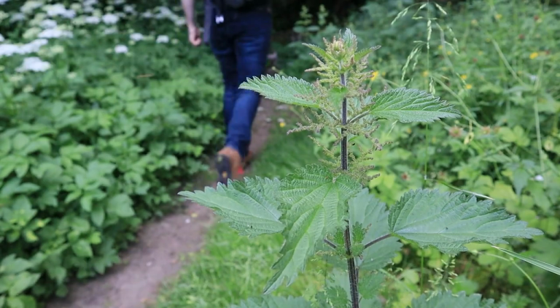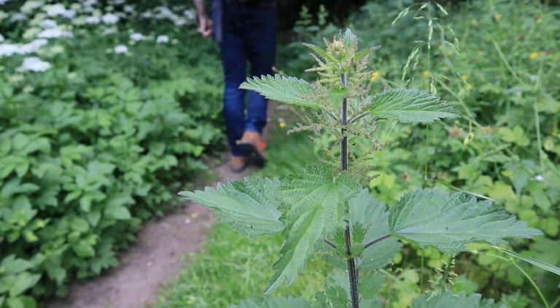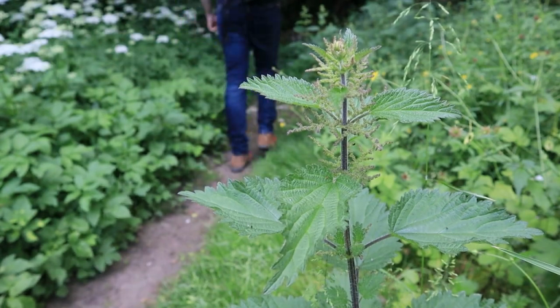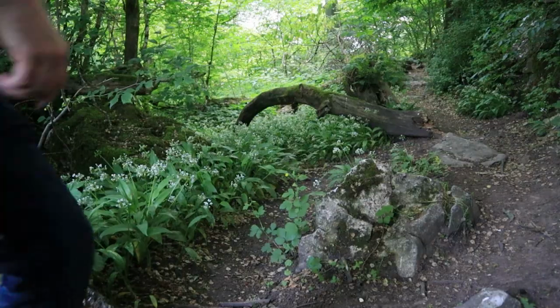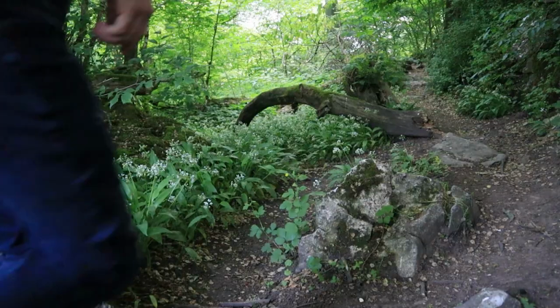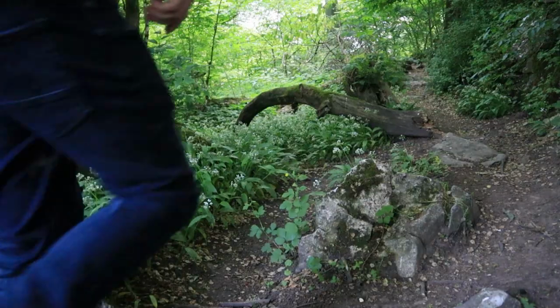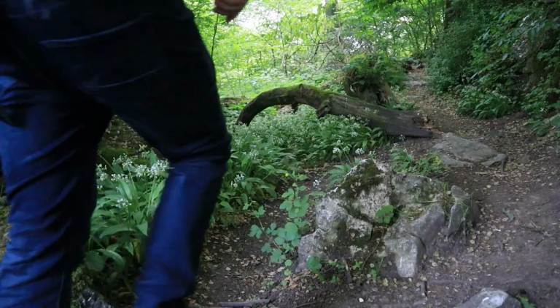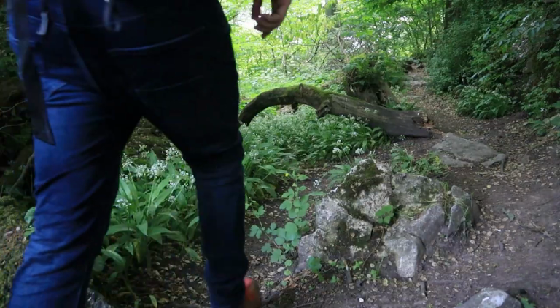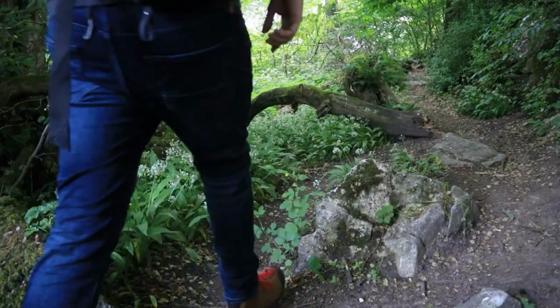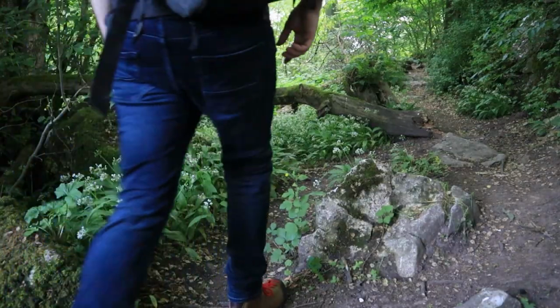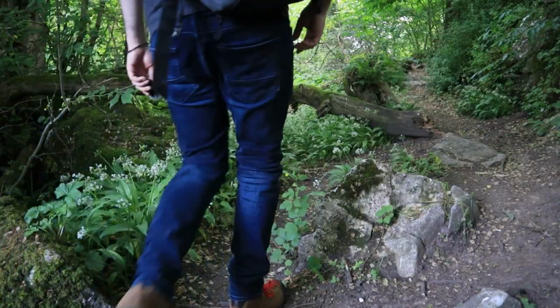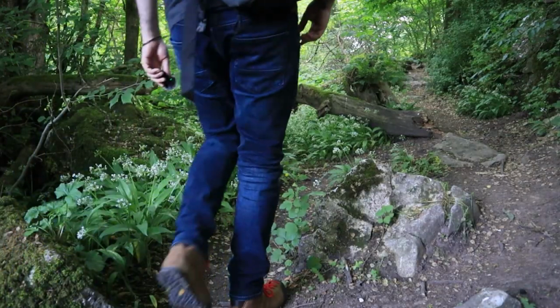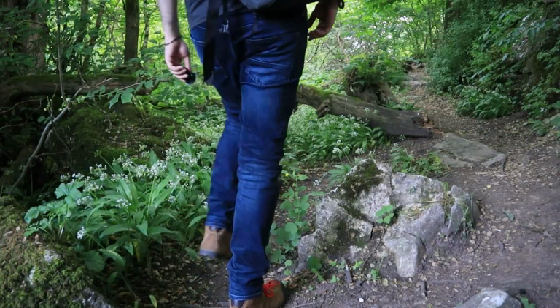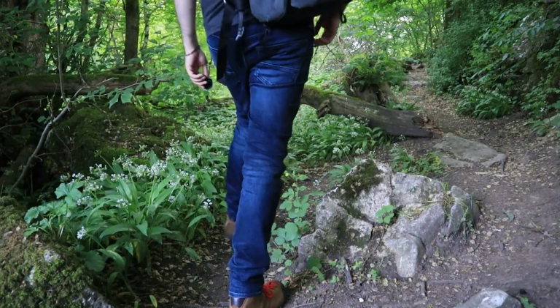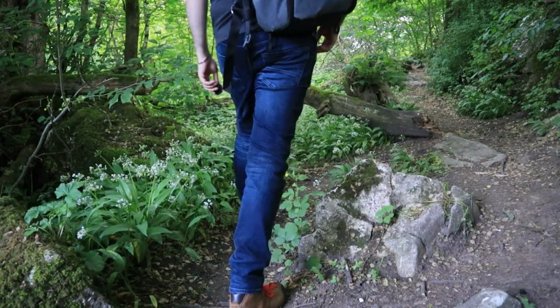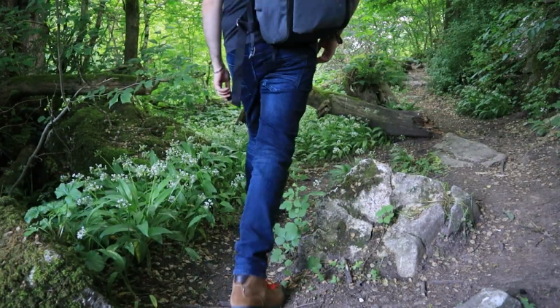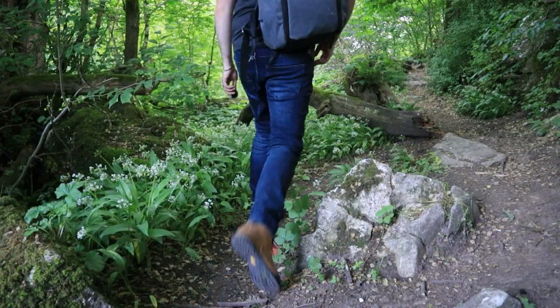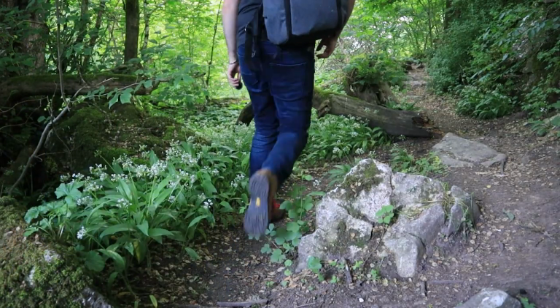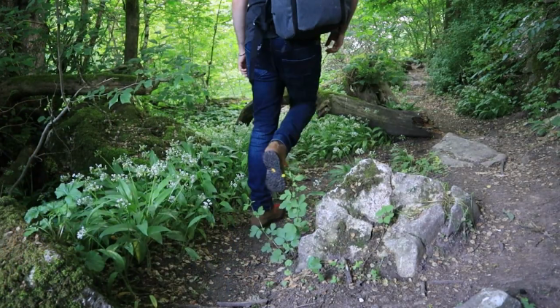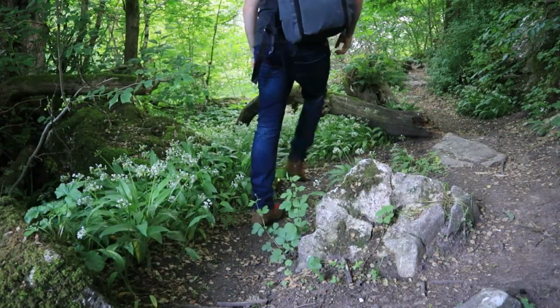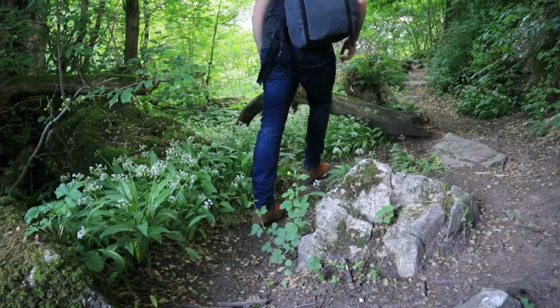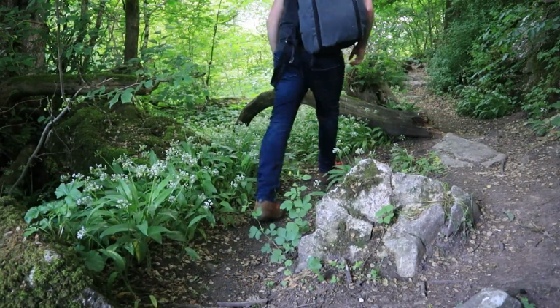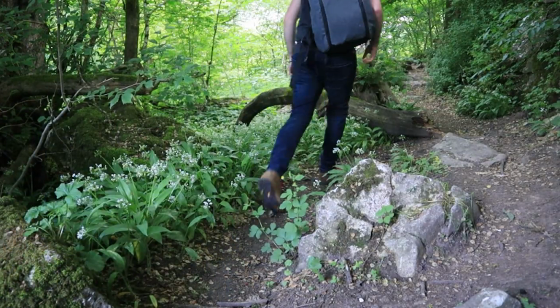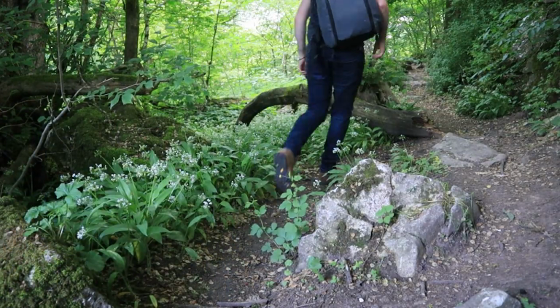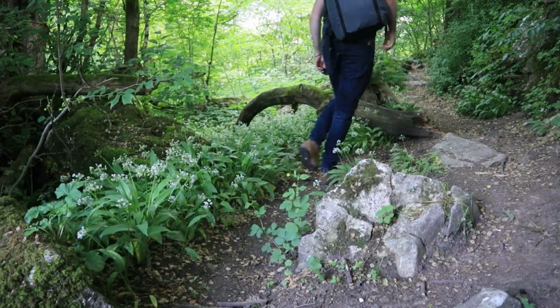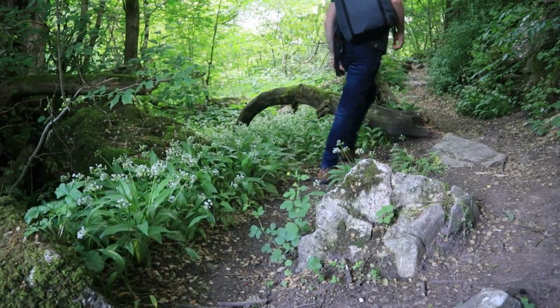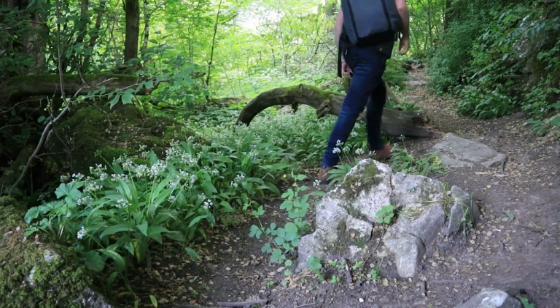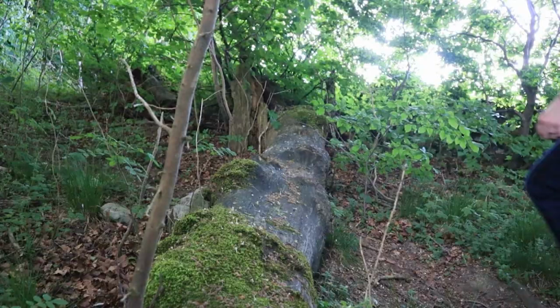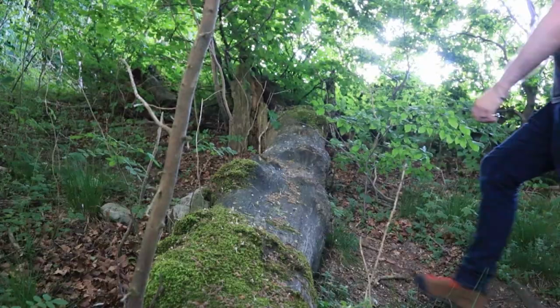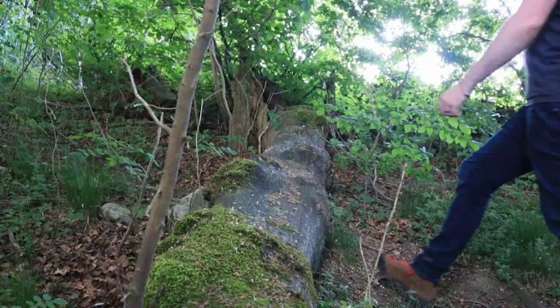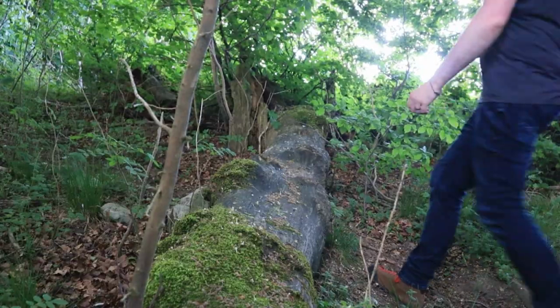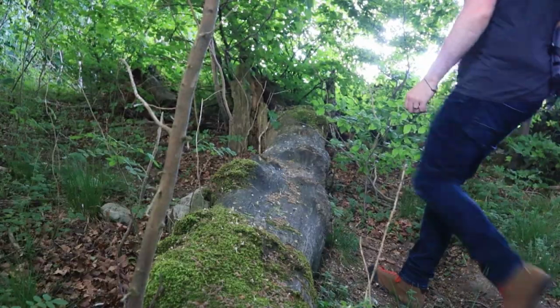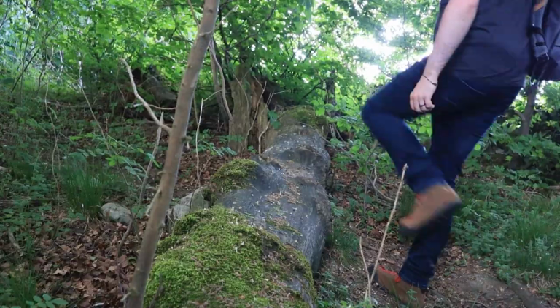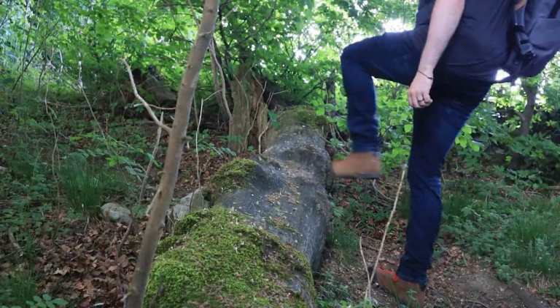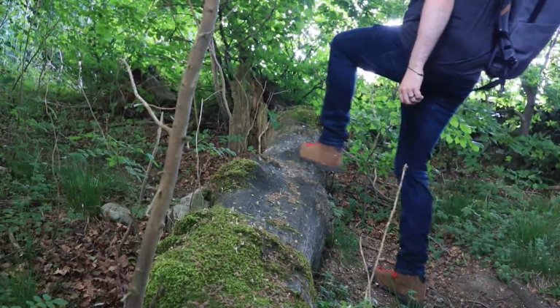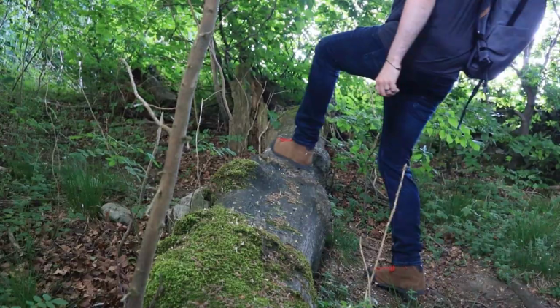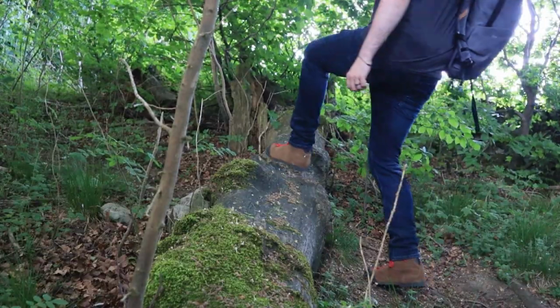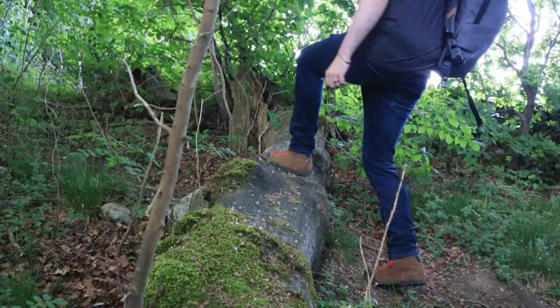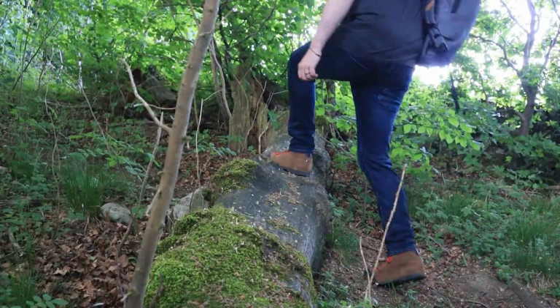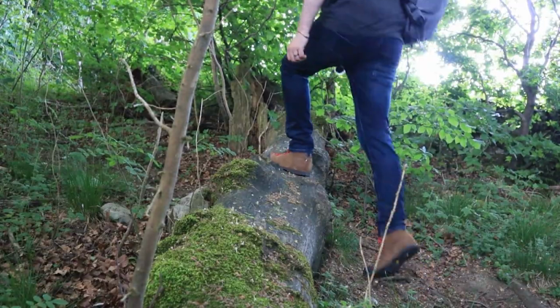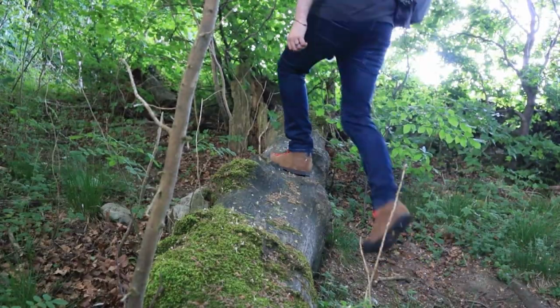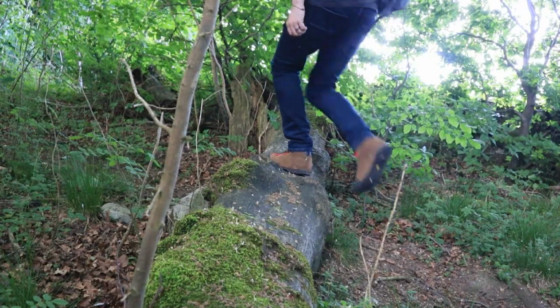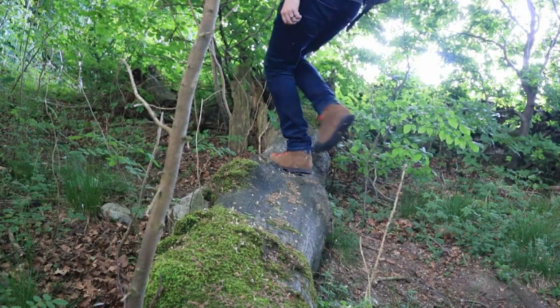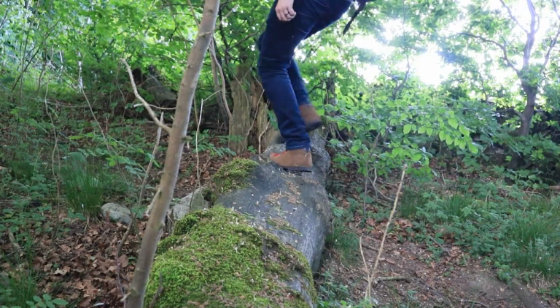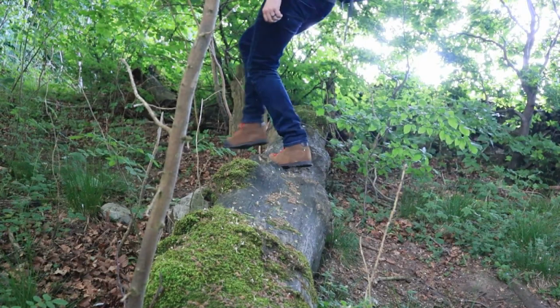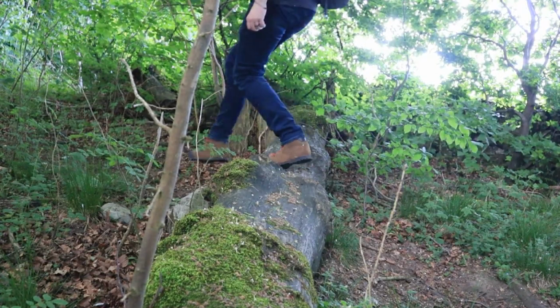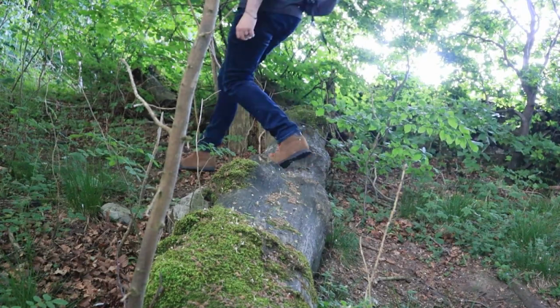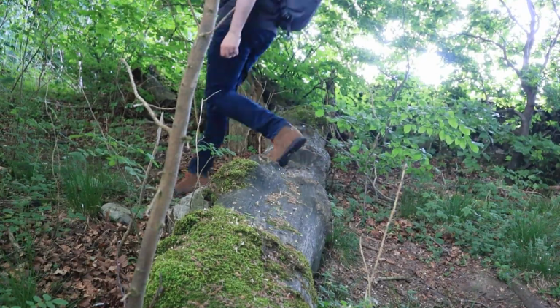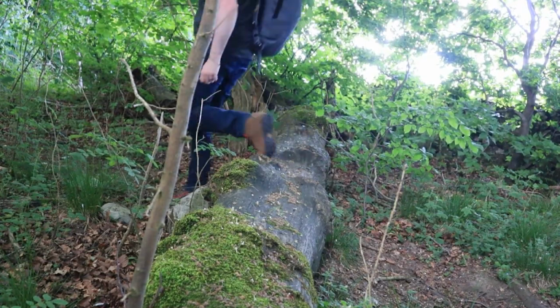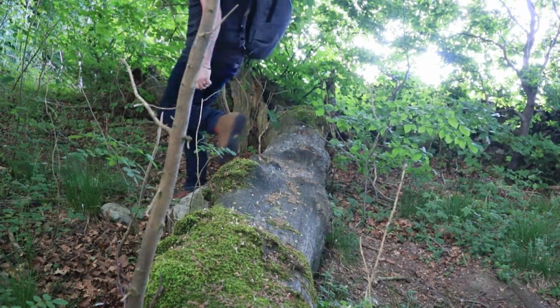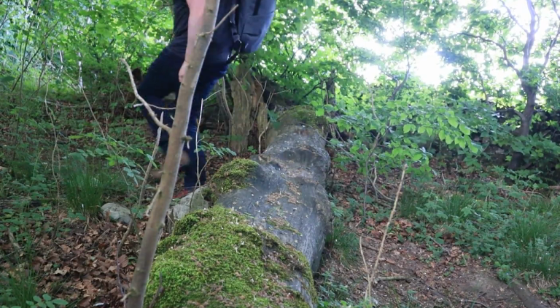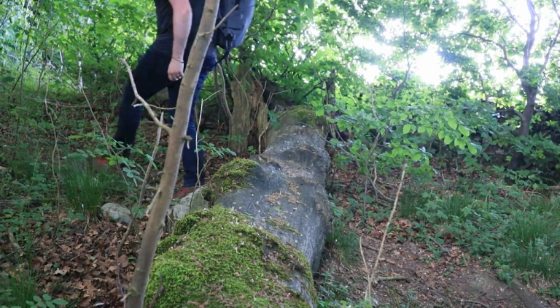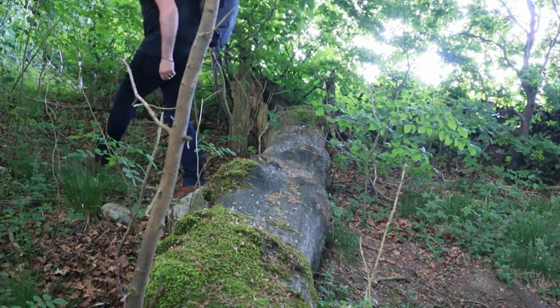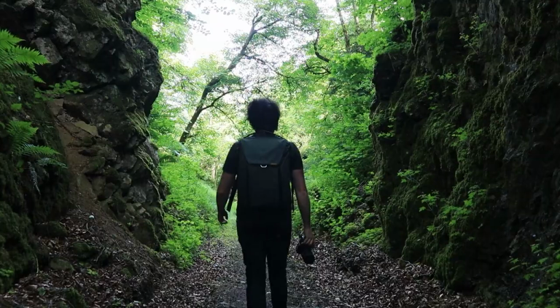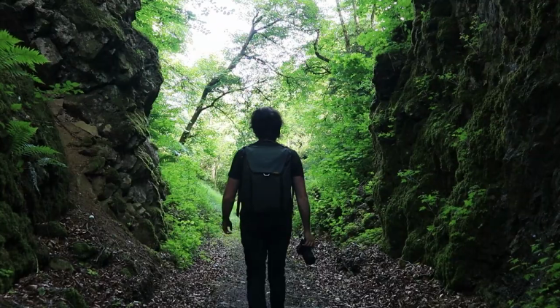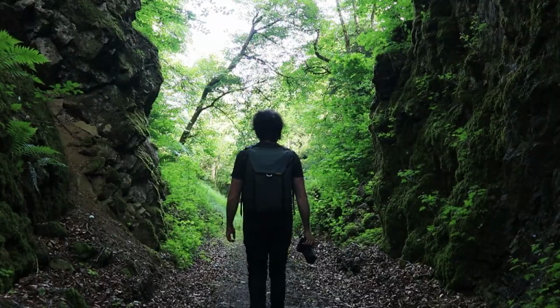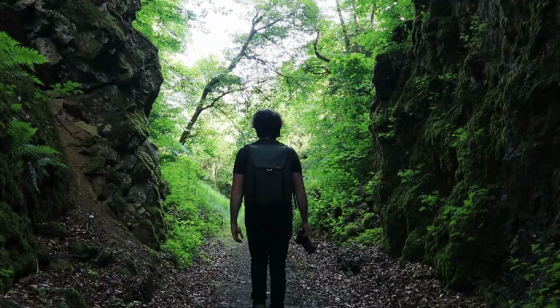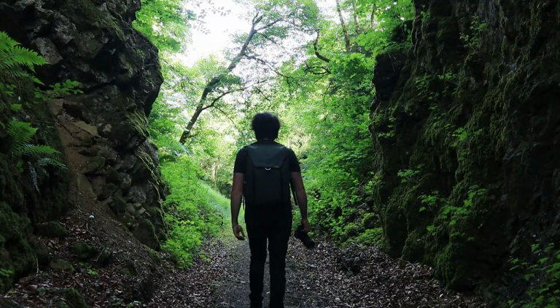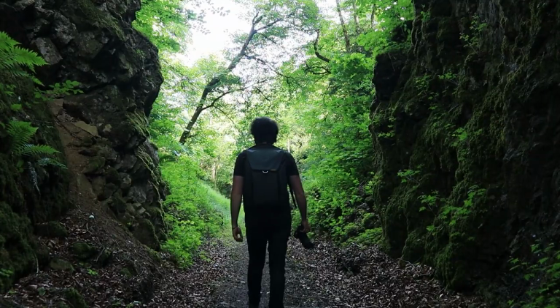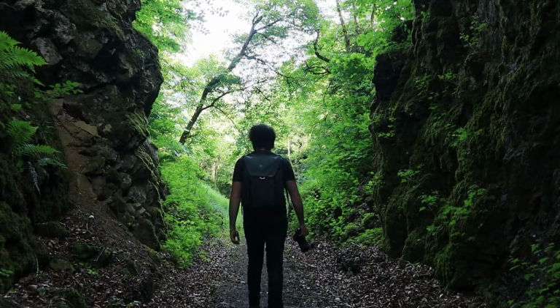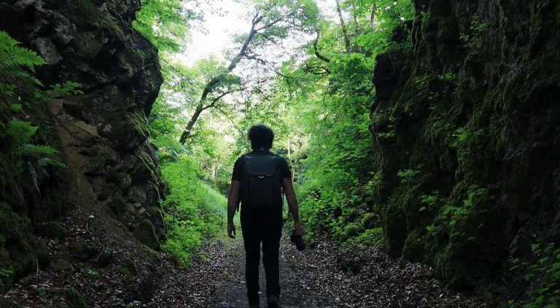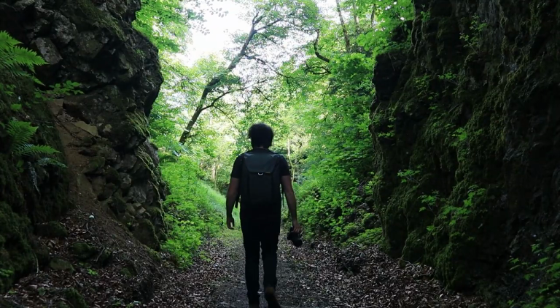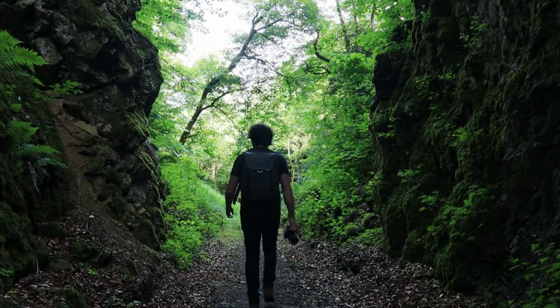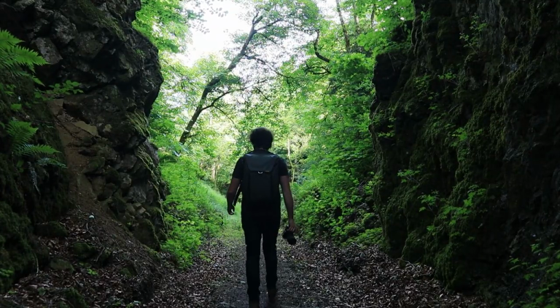In today's video I'm exploring a forgotten kingdom in search of macro shots just like these.